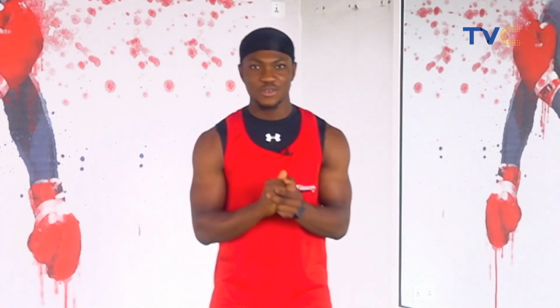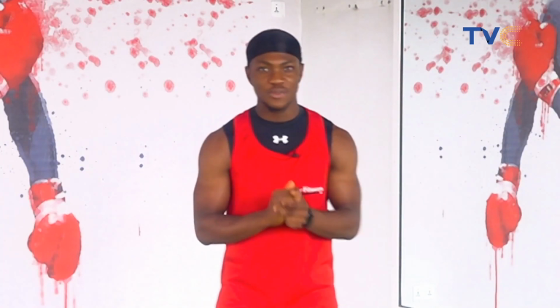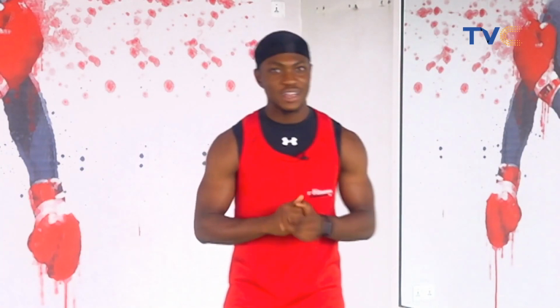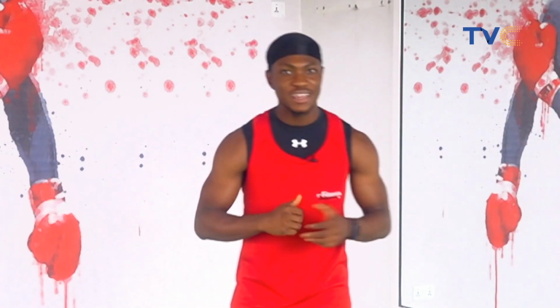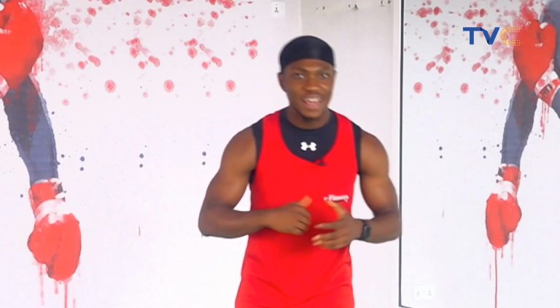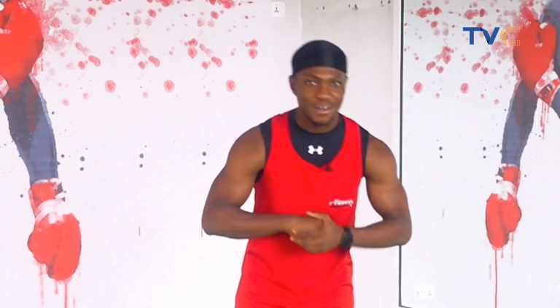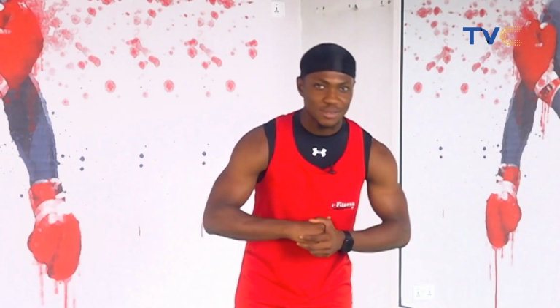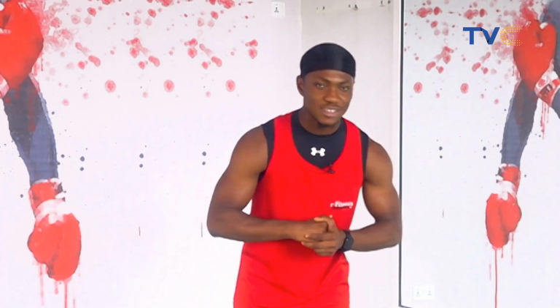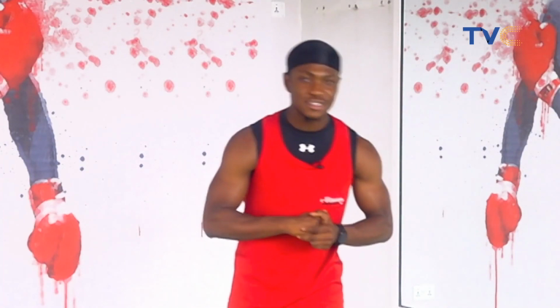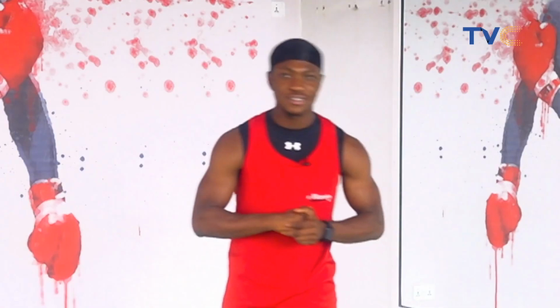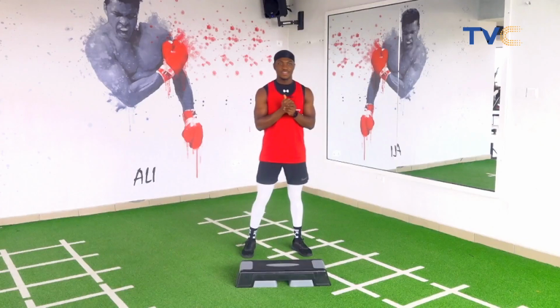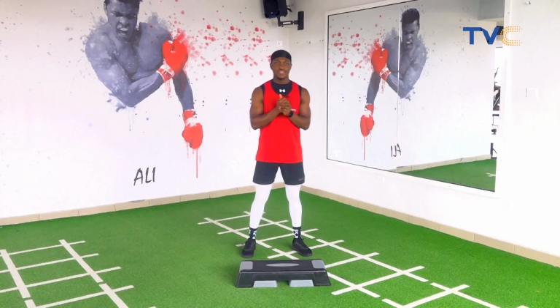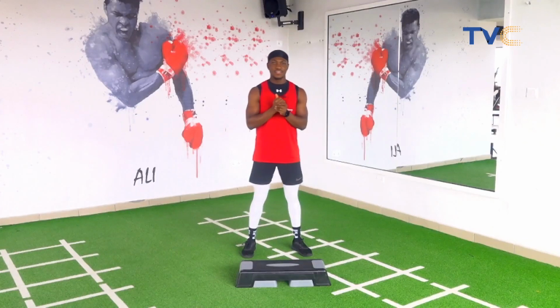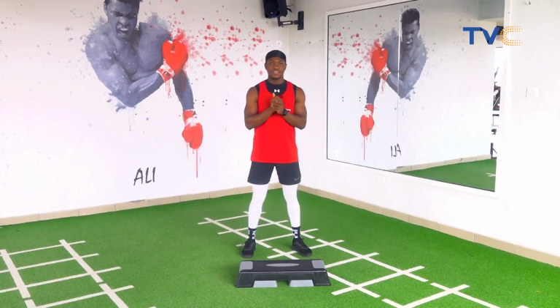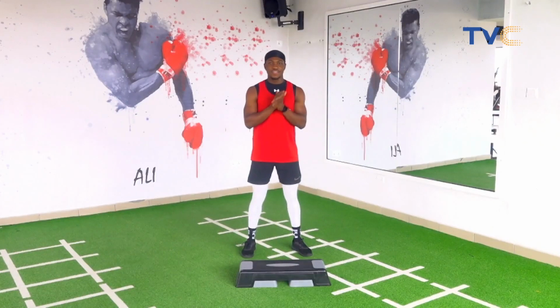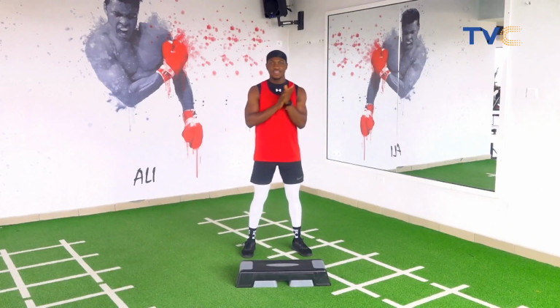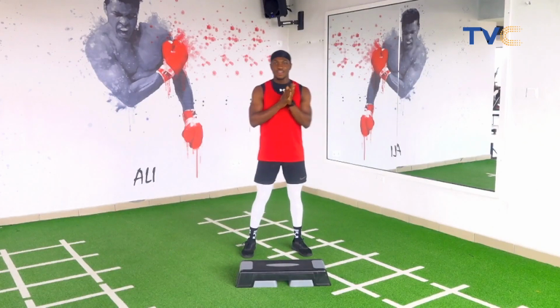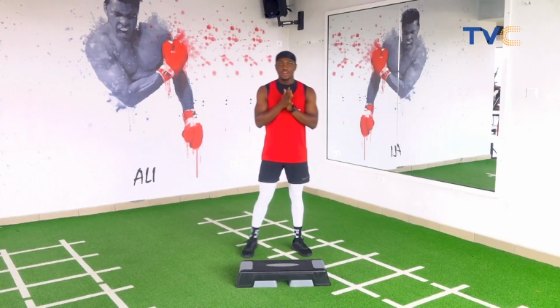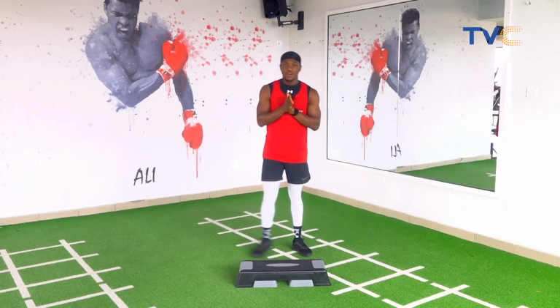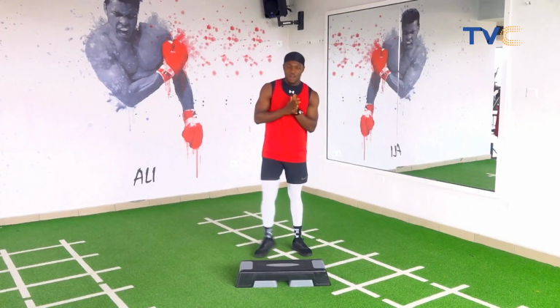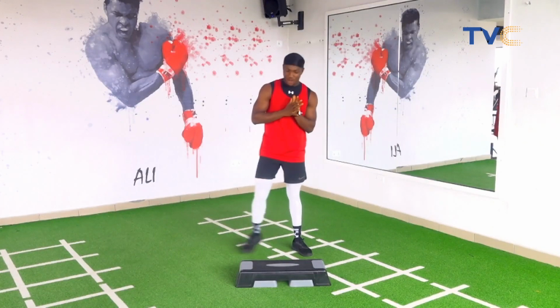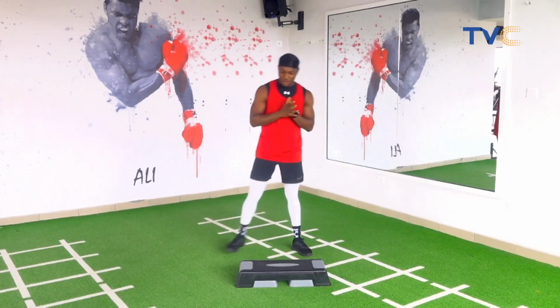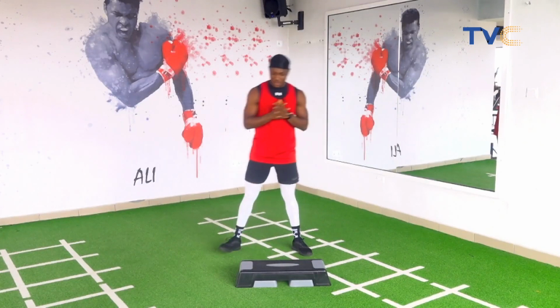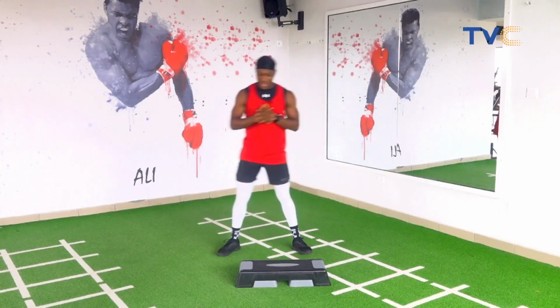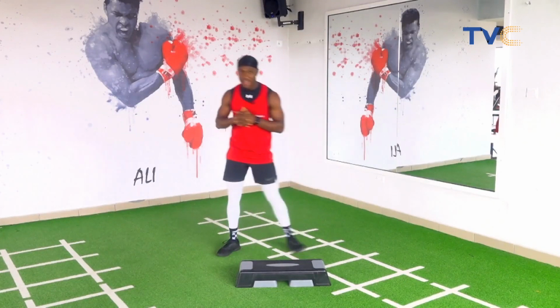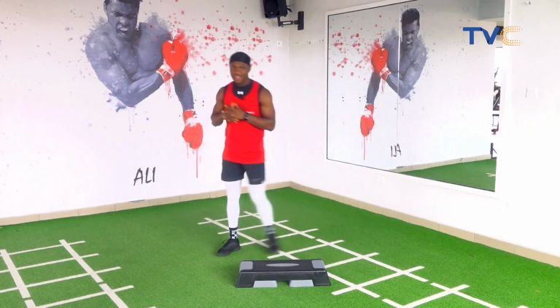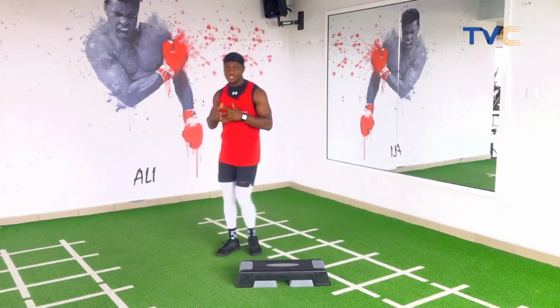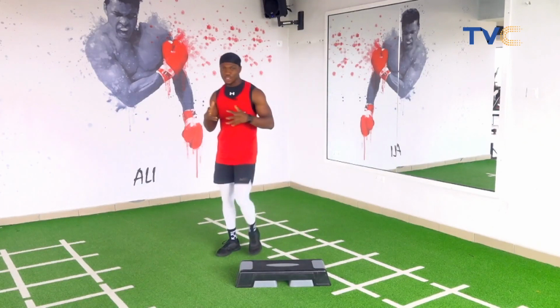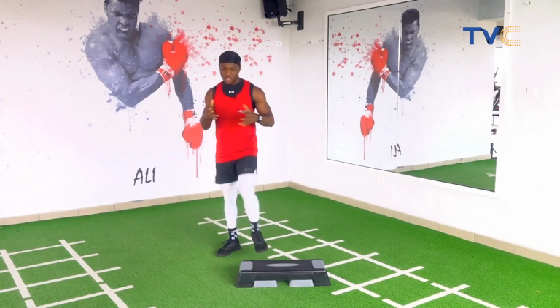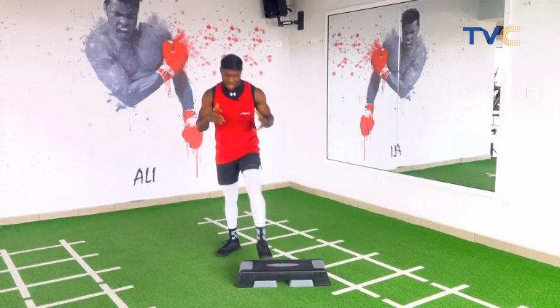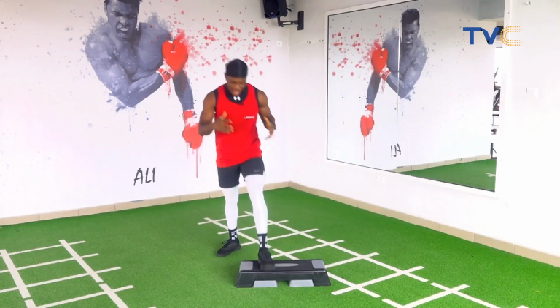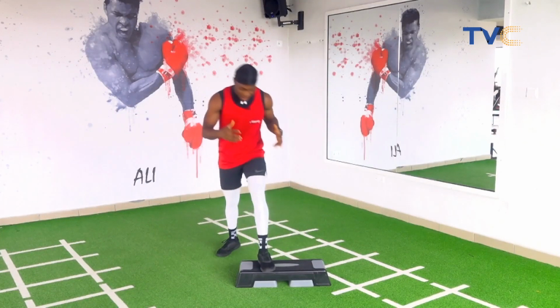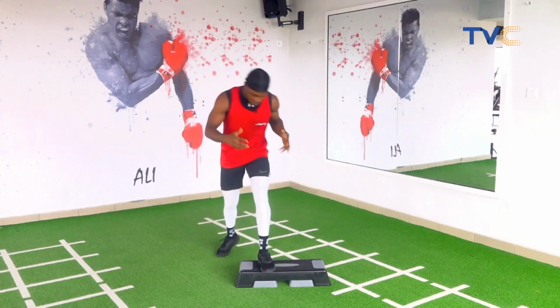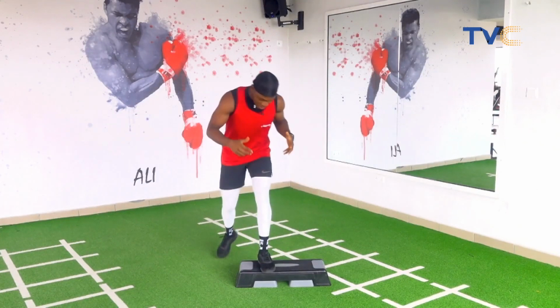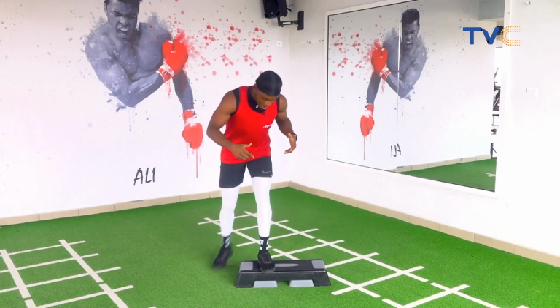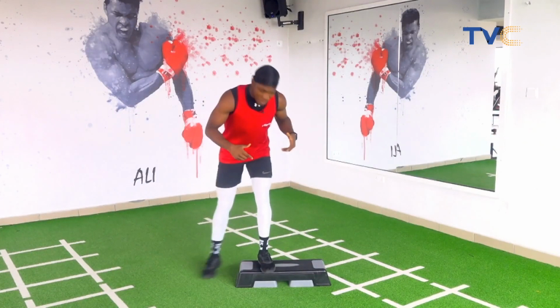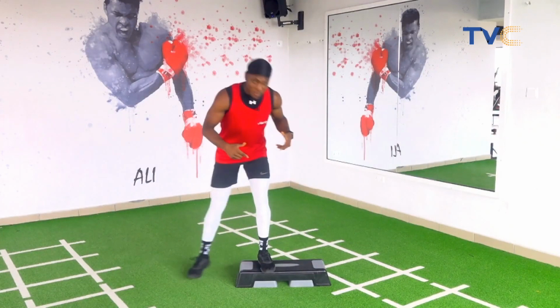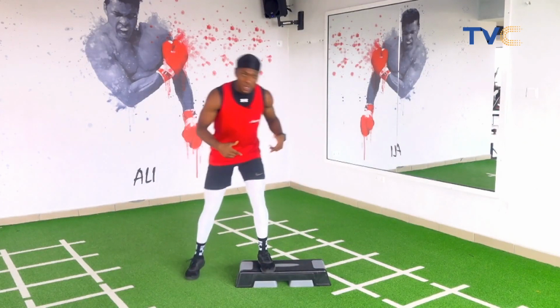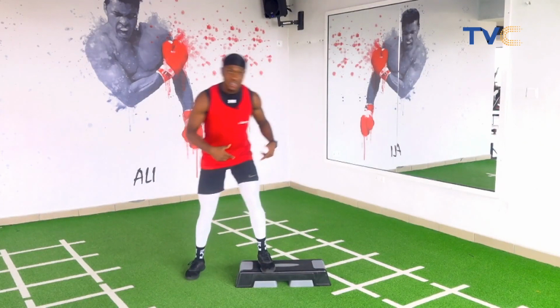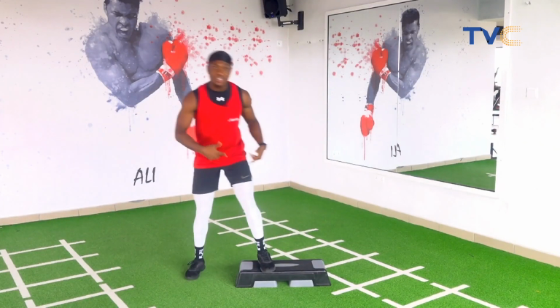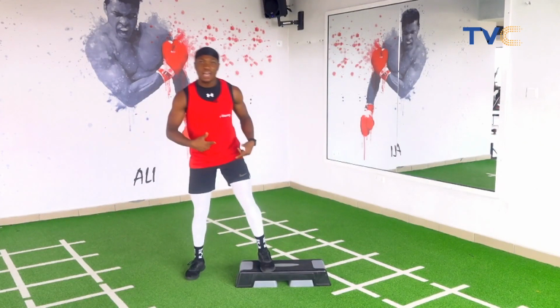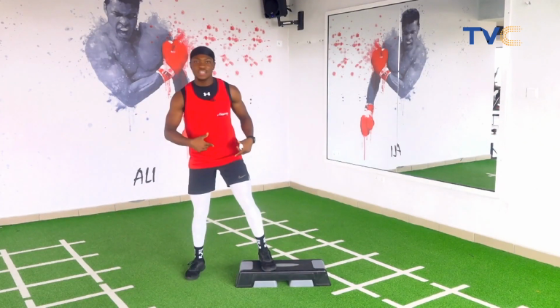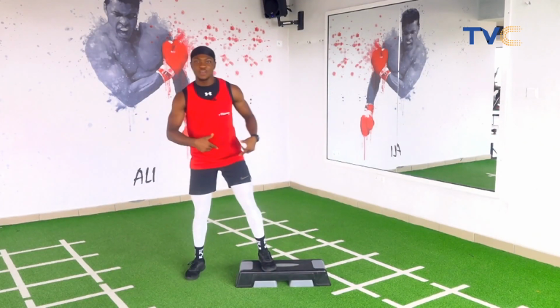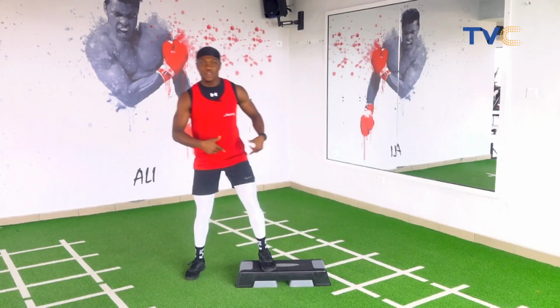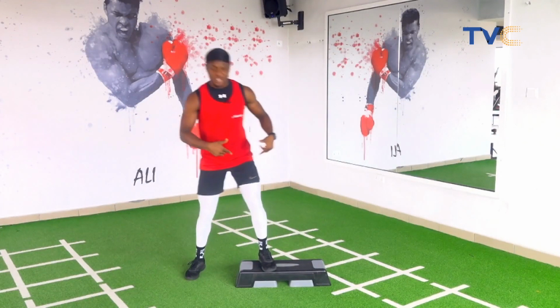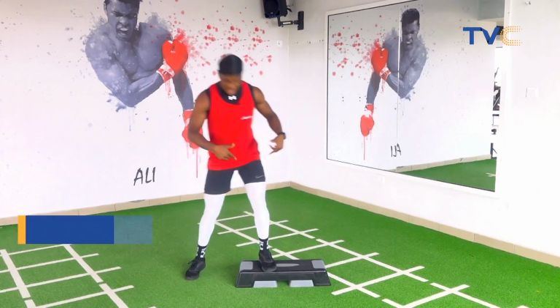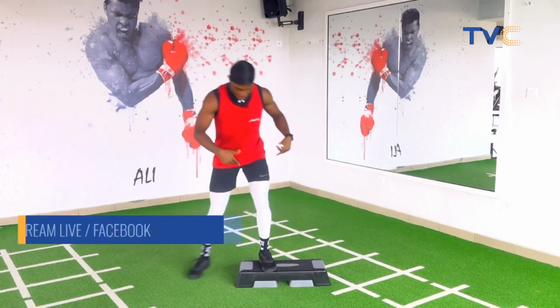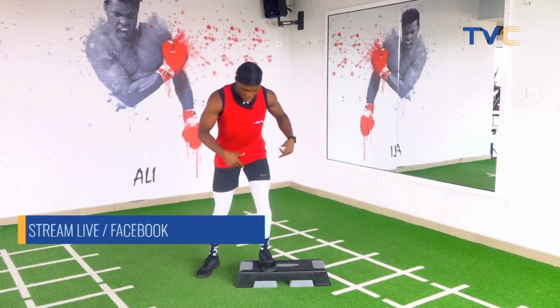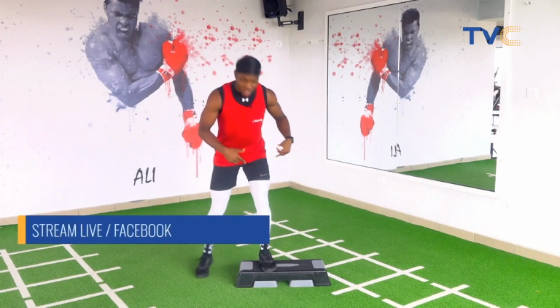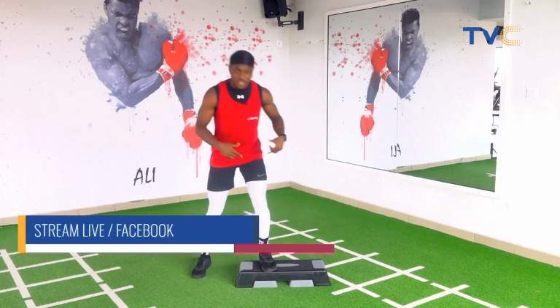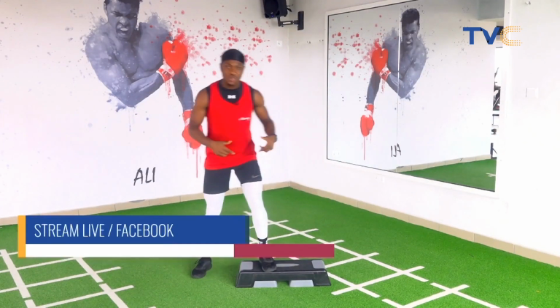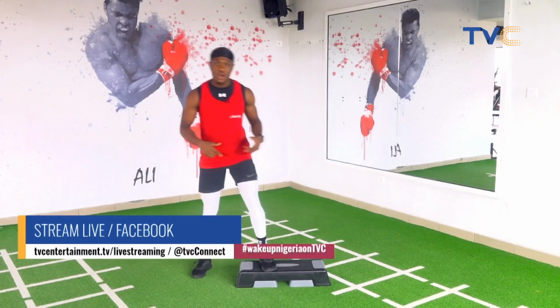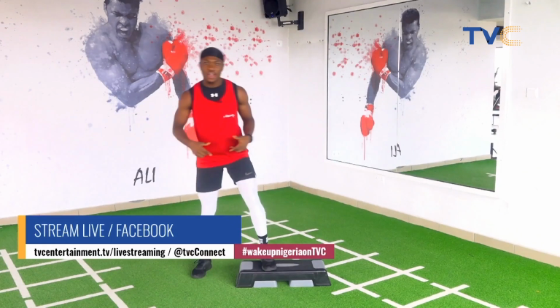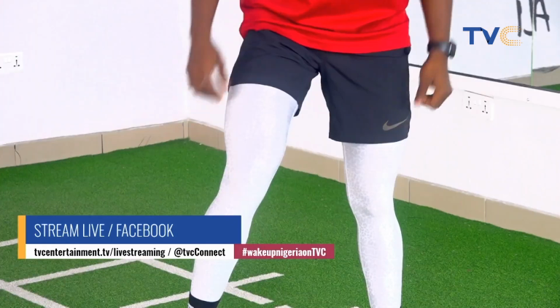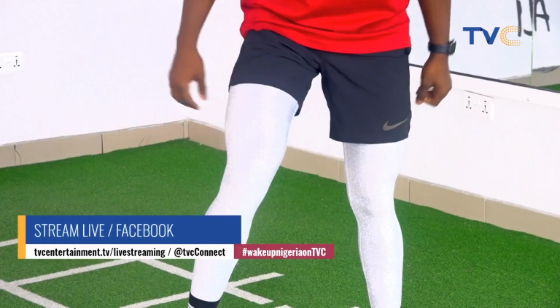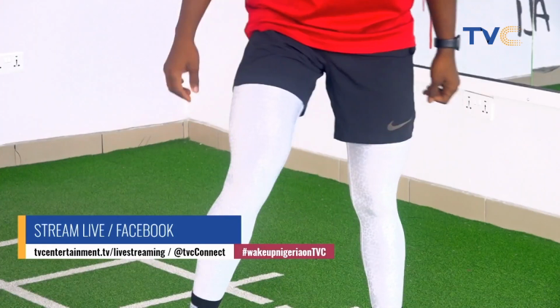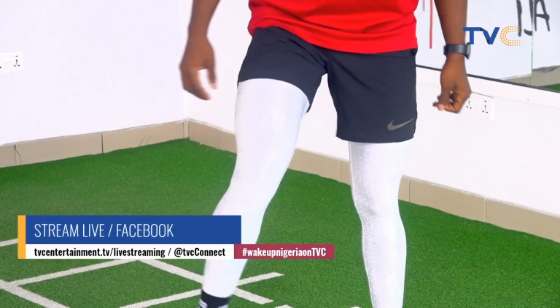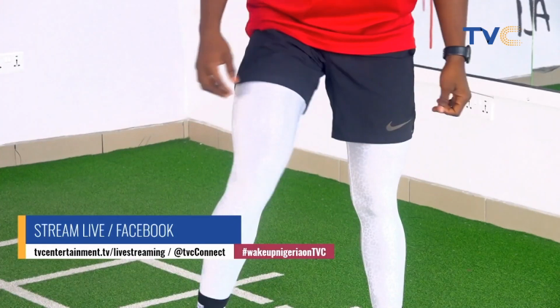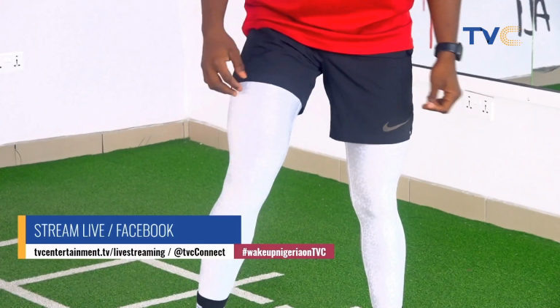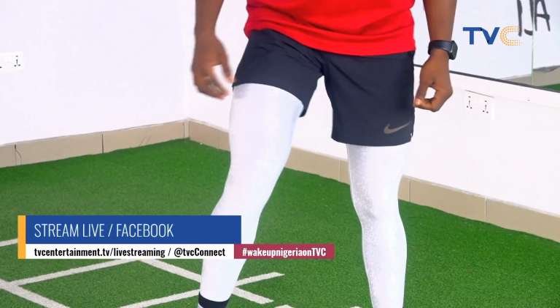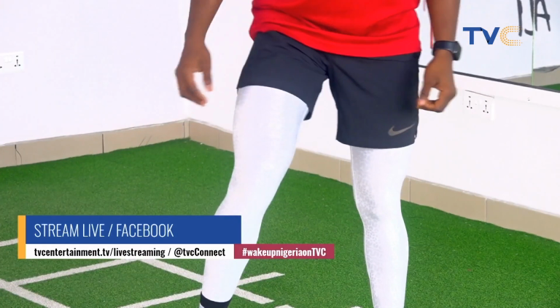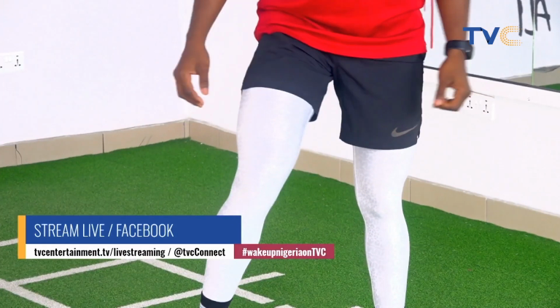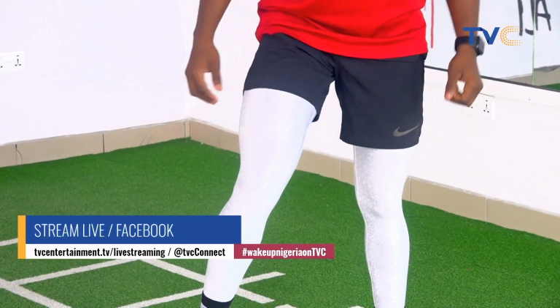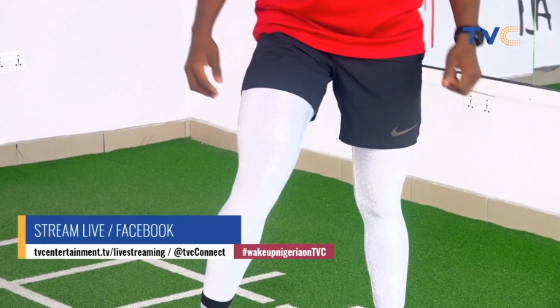When you're ready — okay, so you're going to have to be on the side of your step board this way. Let's work.